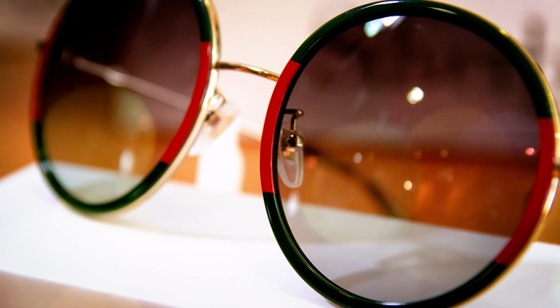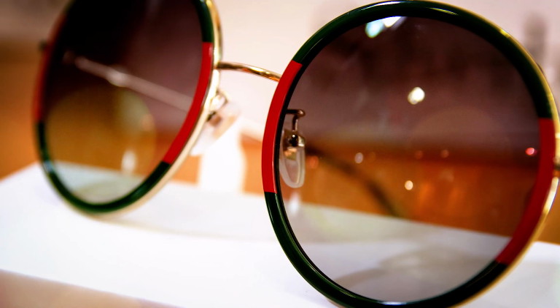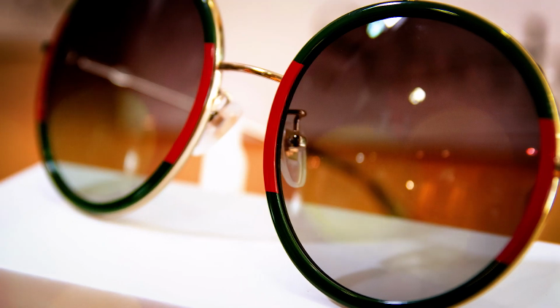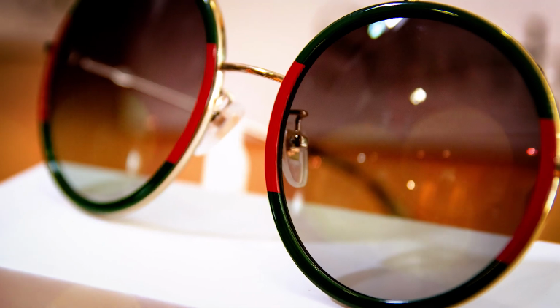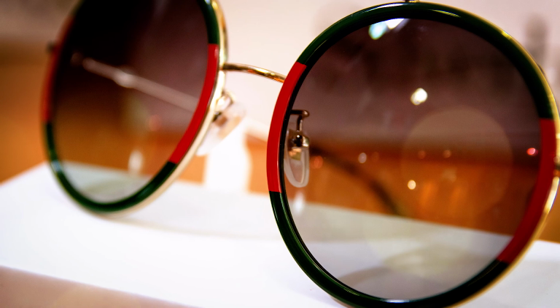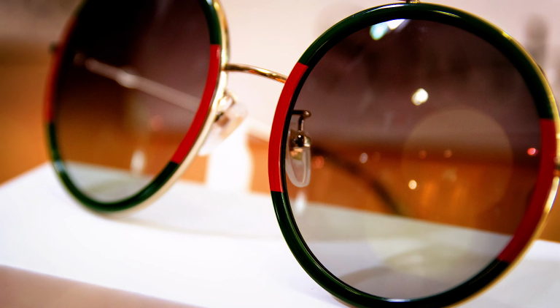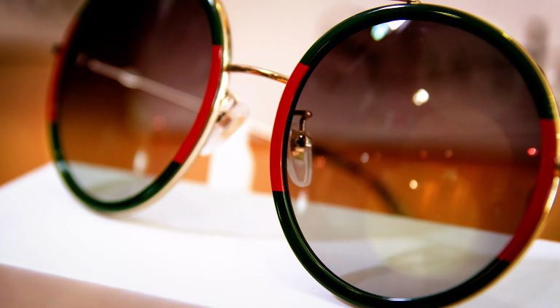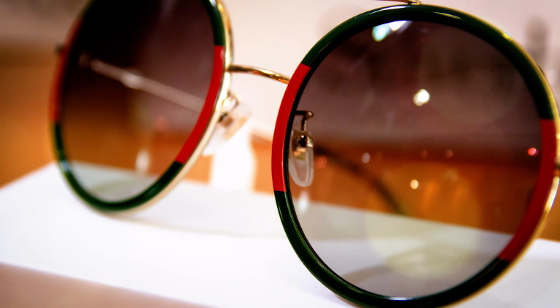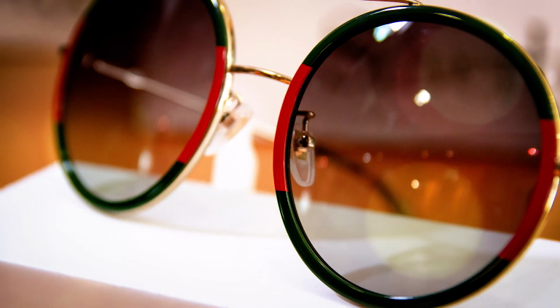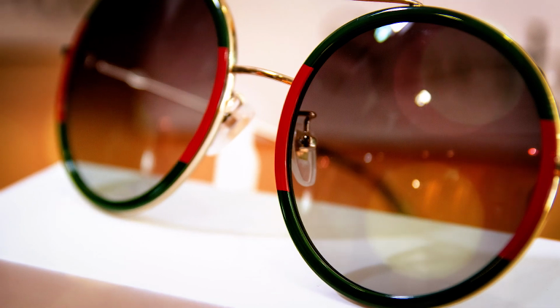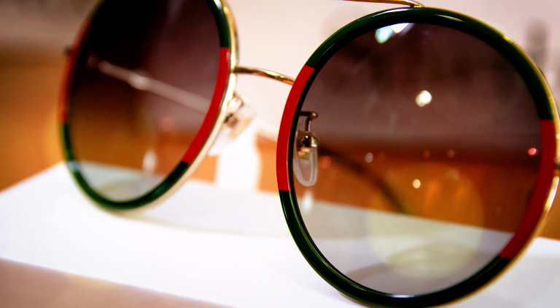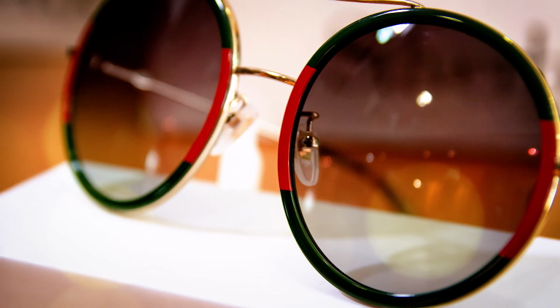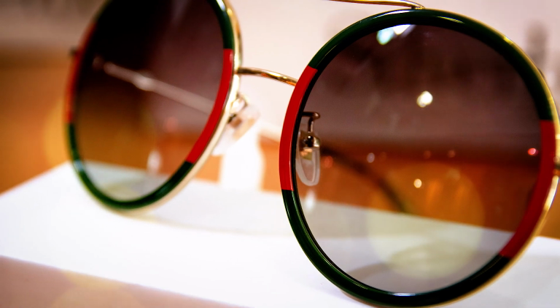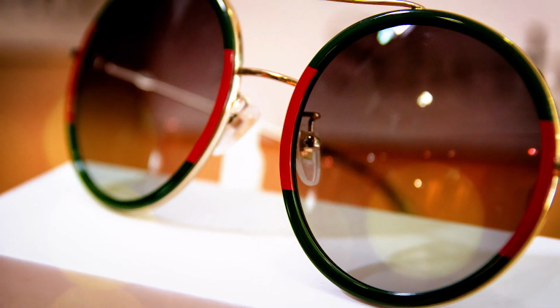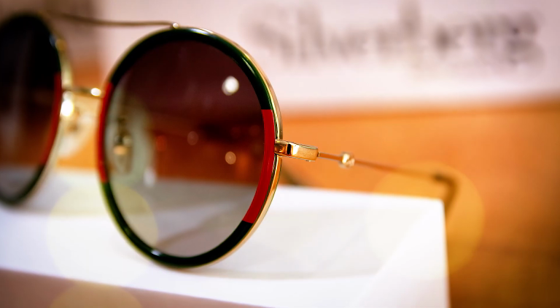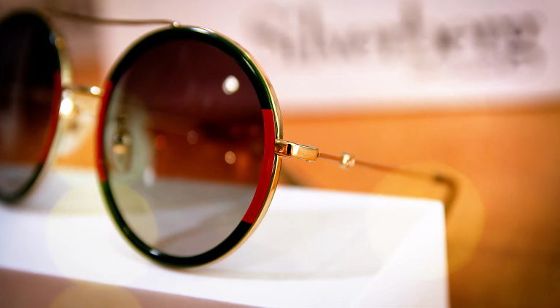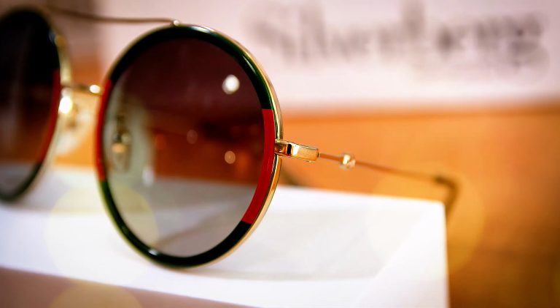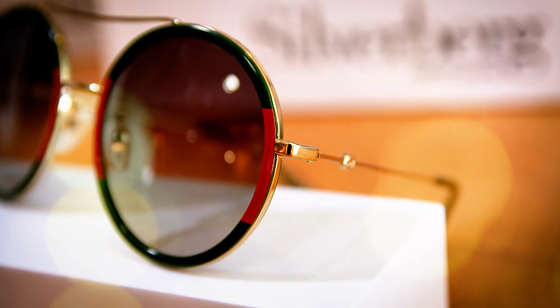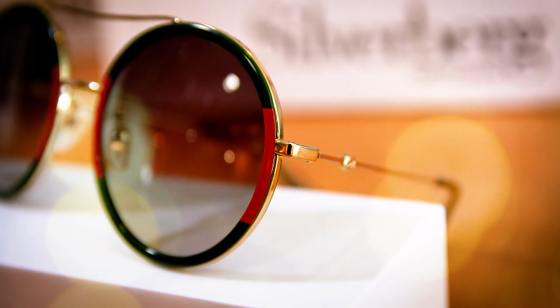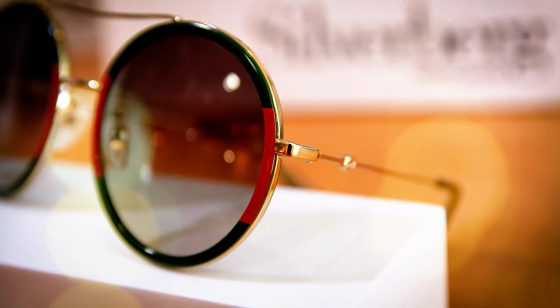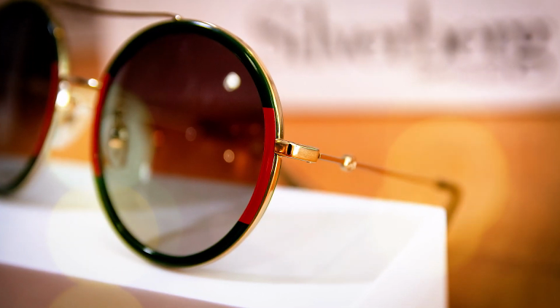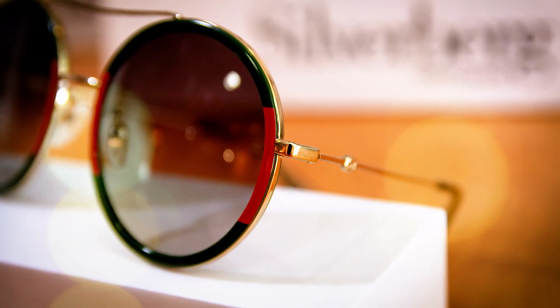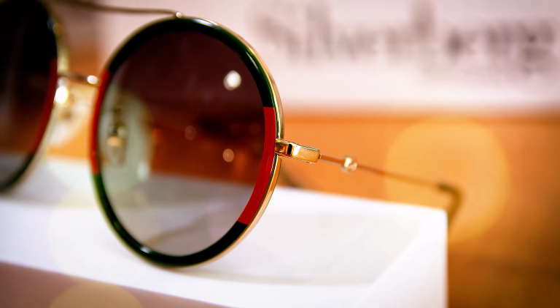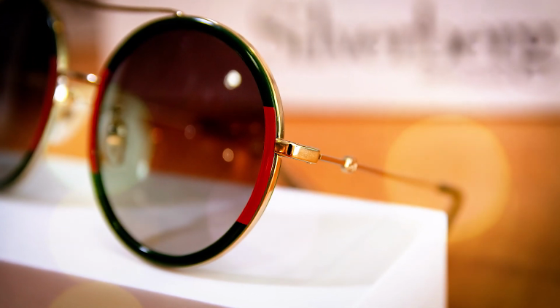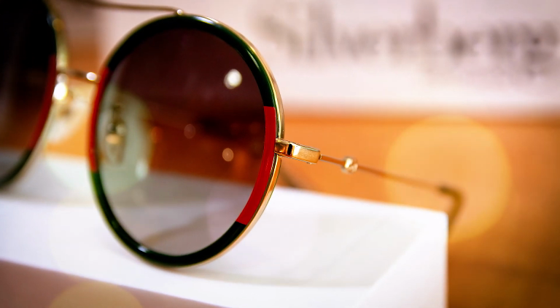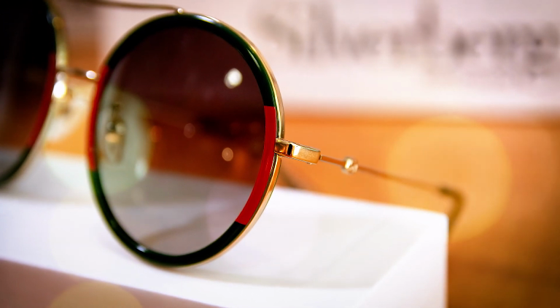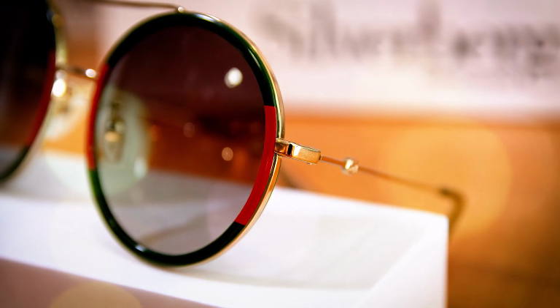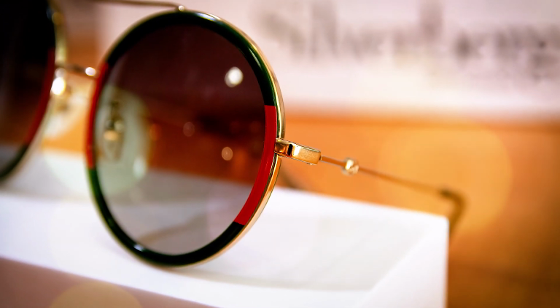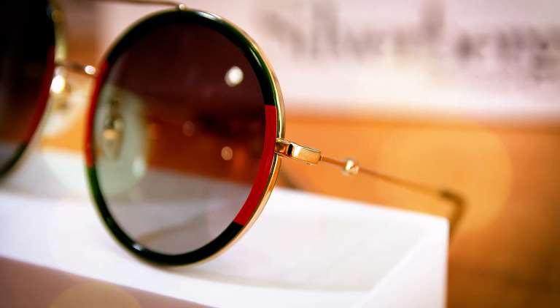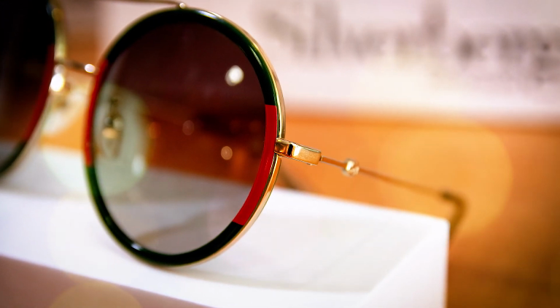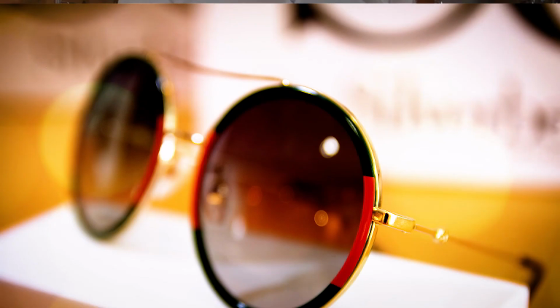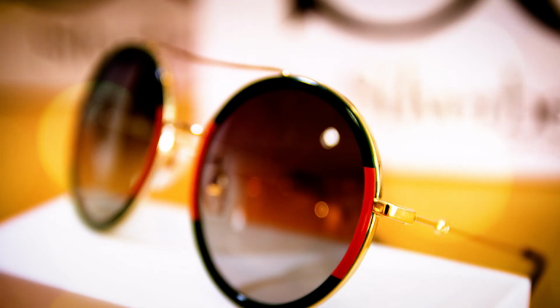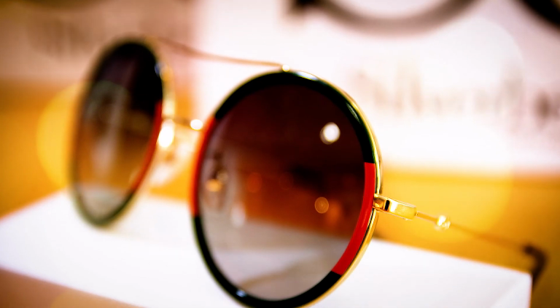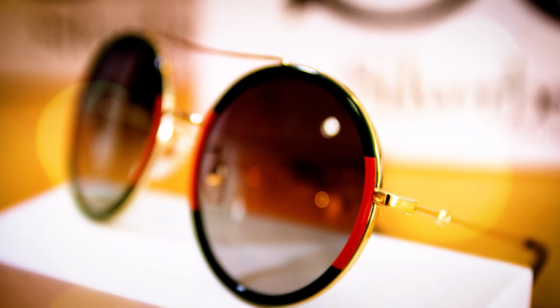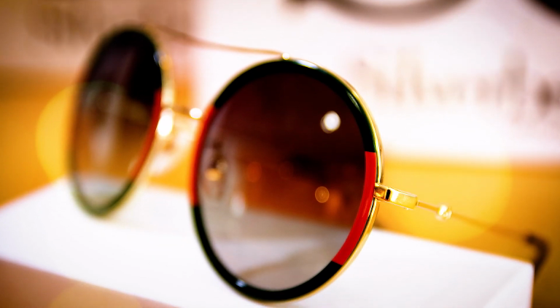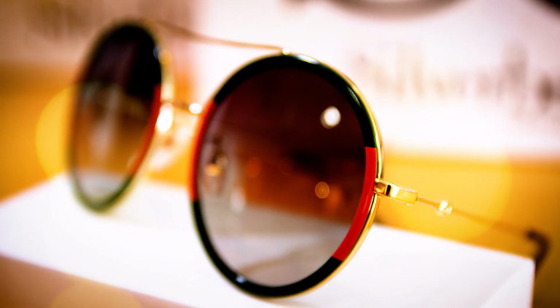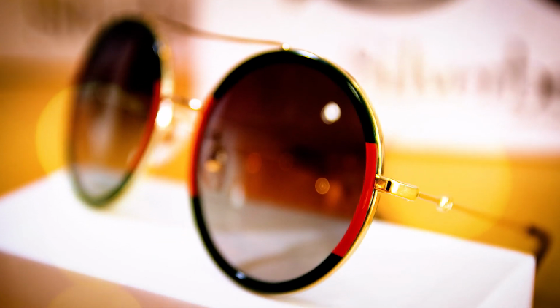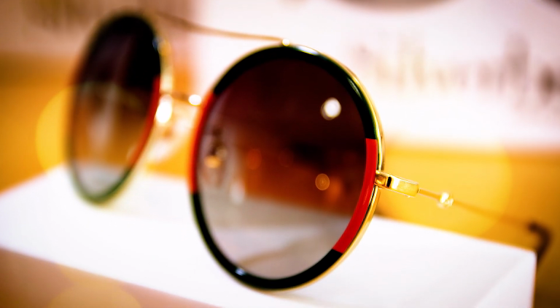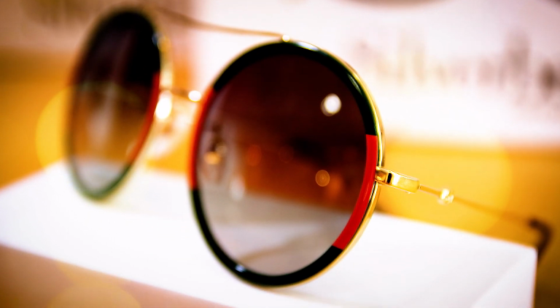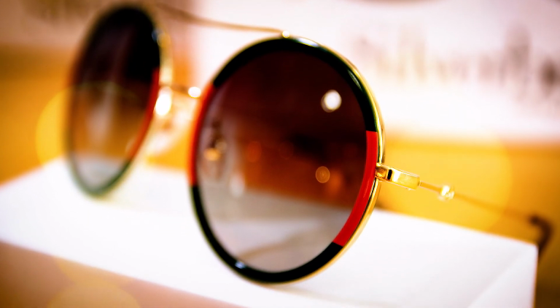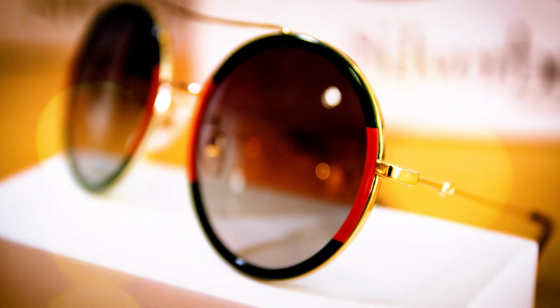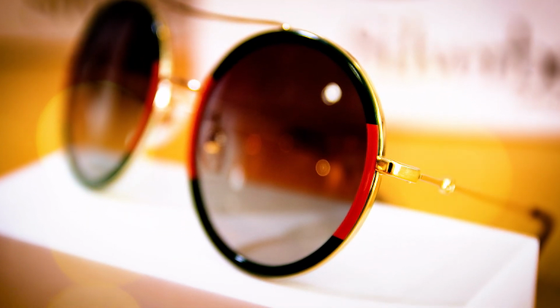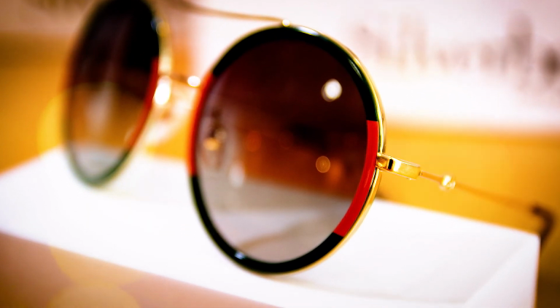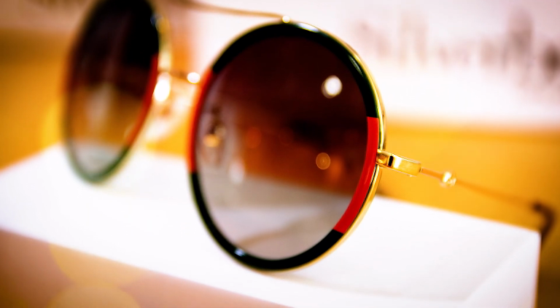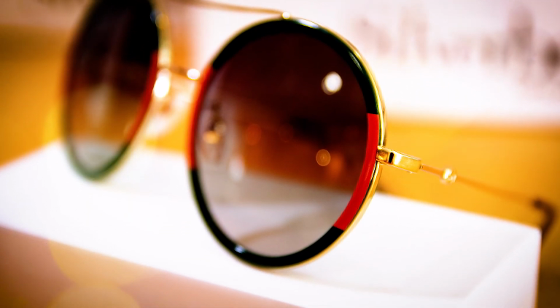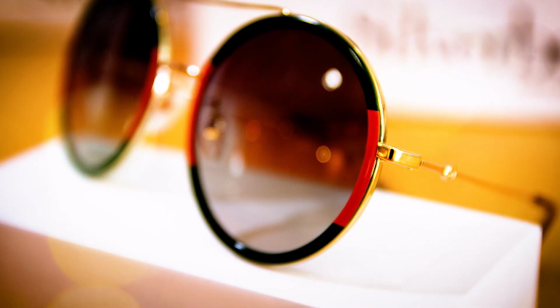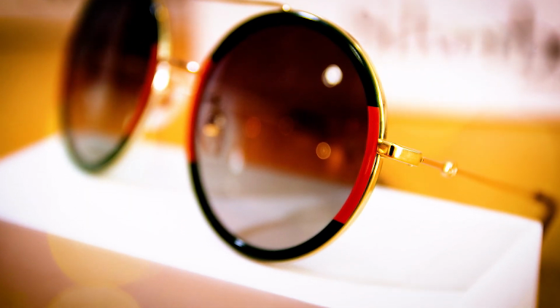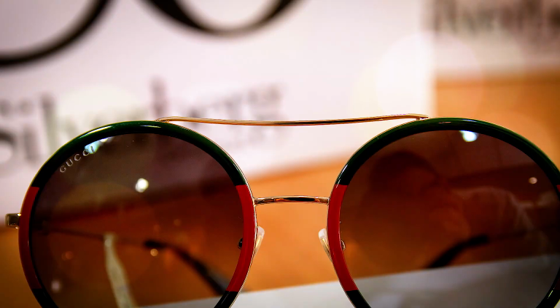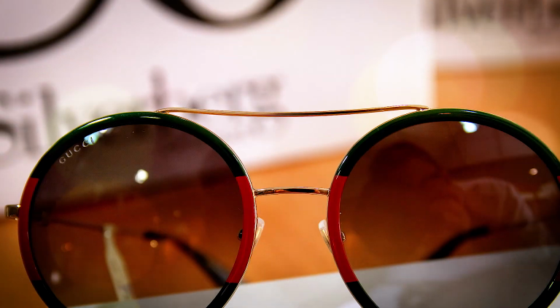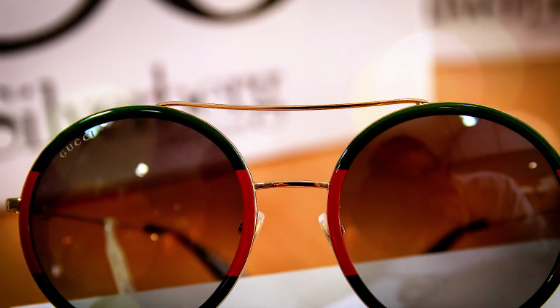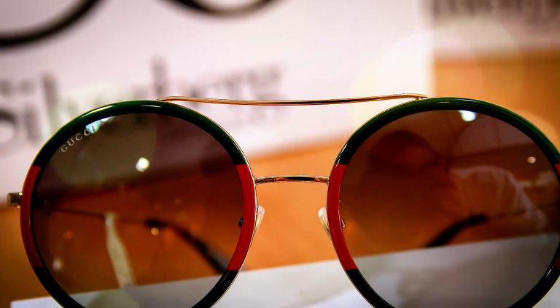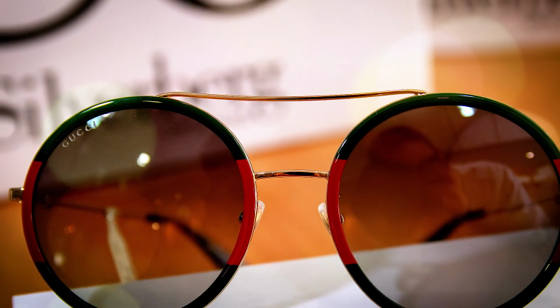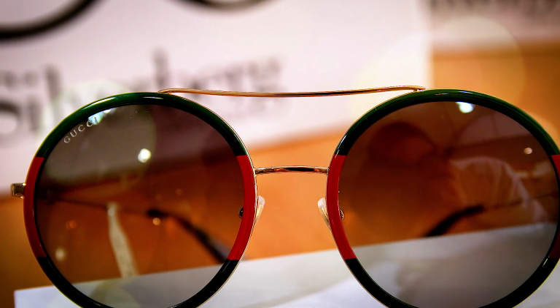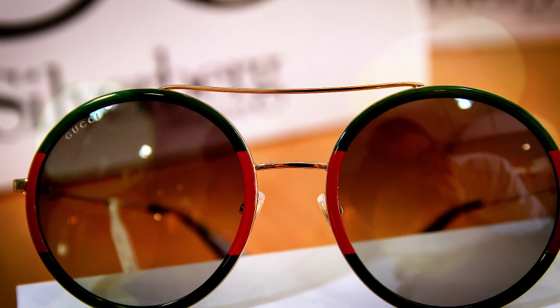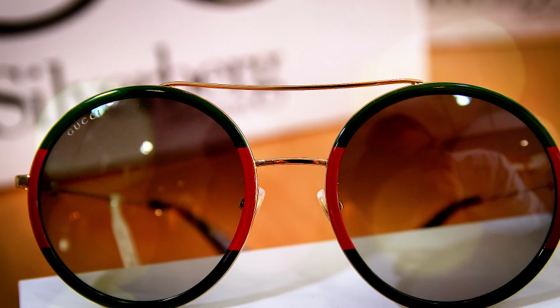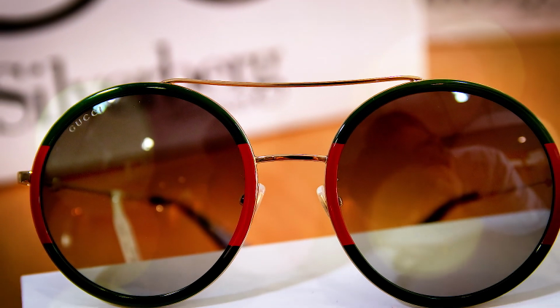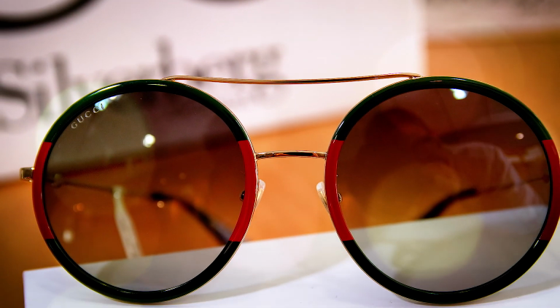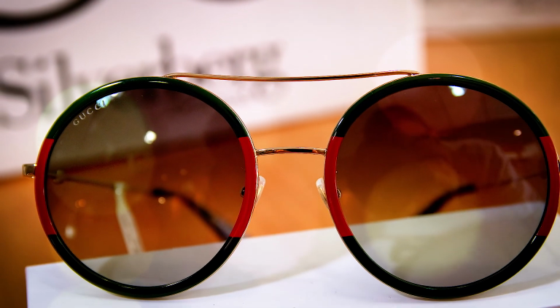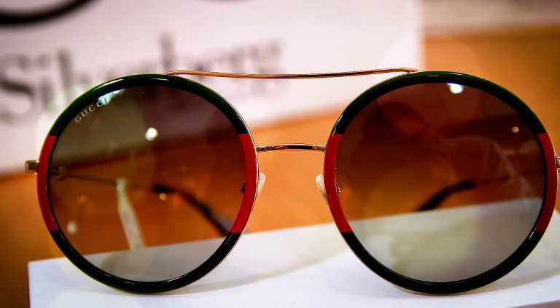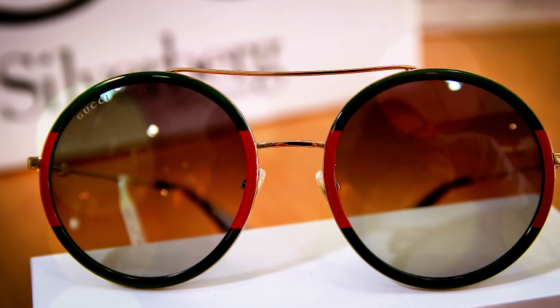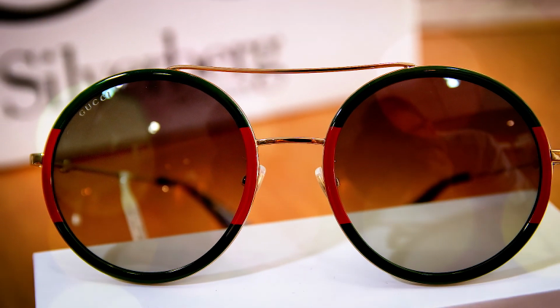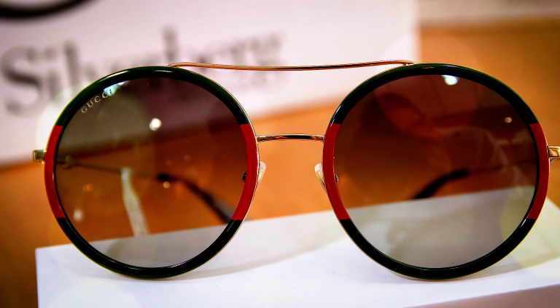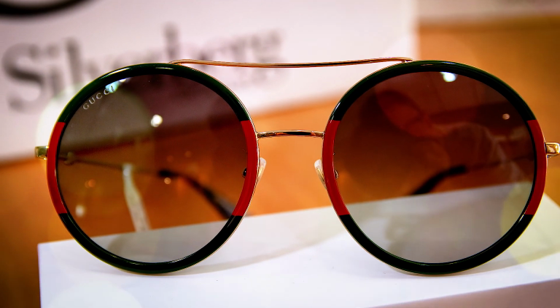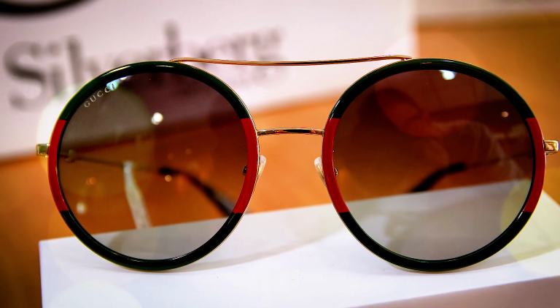At number 5, we have the beautiful Rando from Gucci. Rando has been fantastic the last couple of years, here with the iconic red and green Gucci colours.